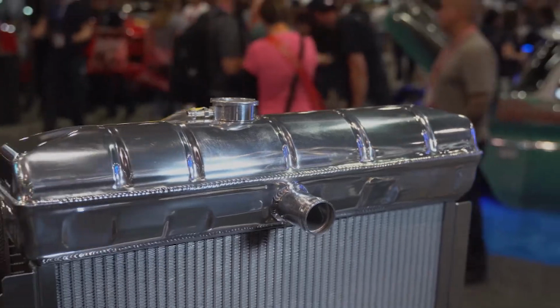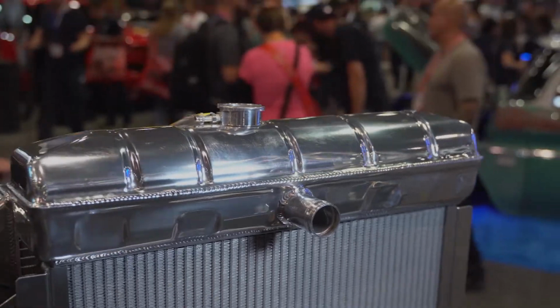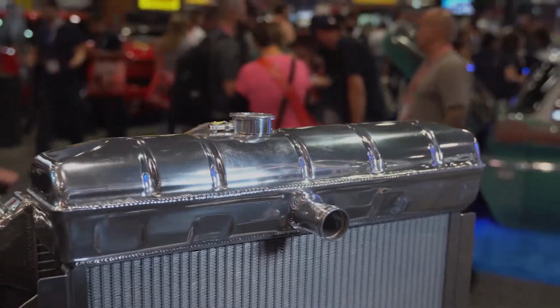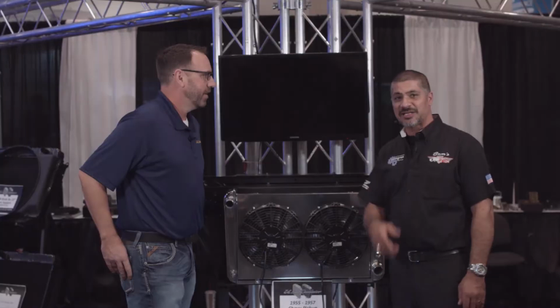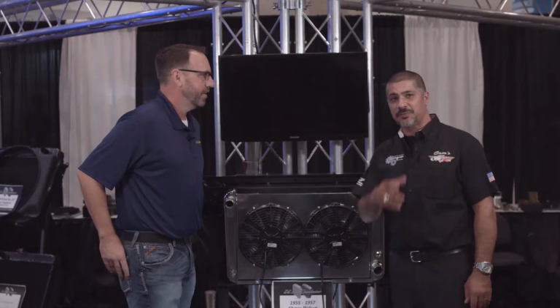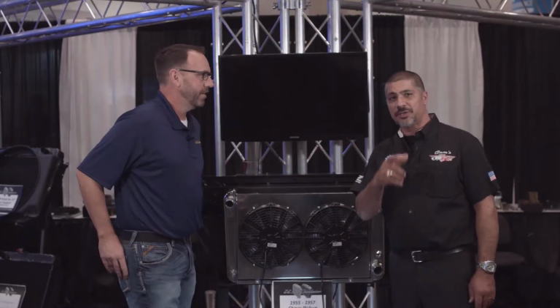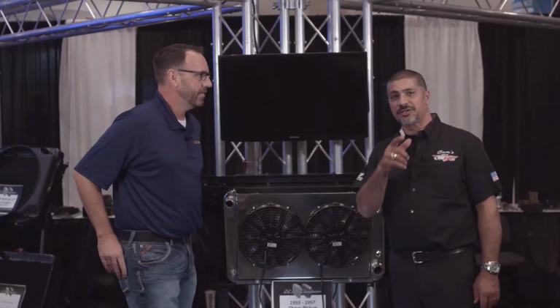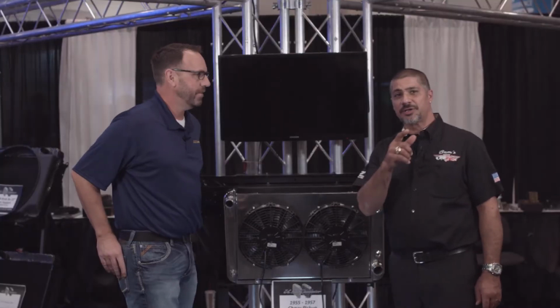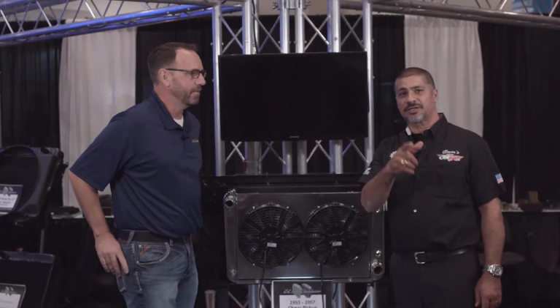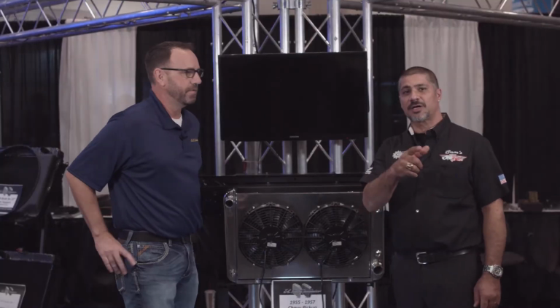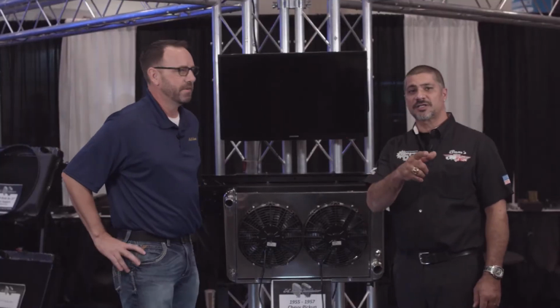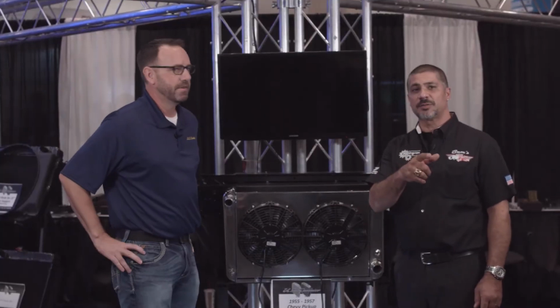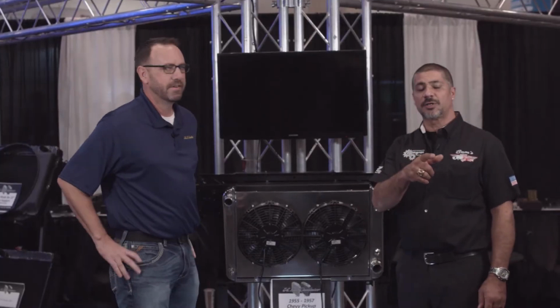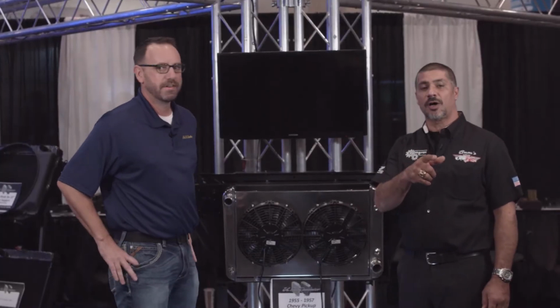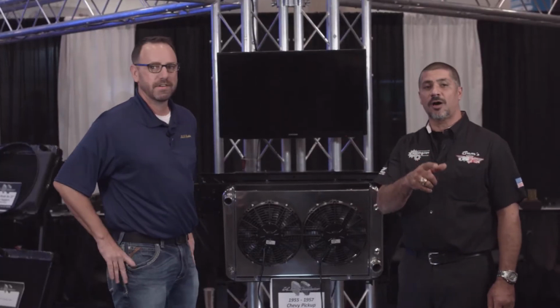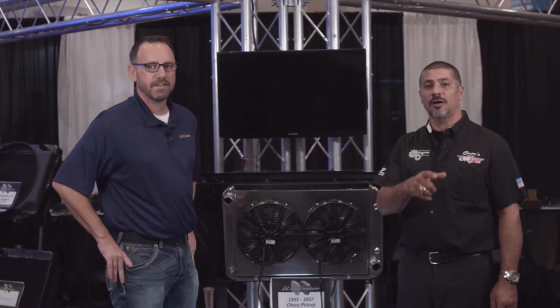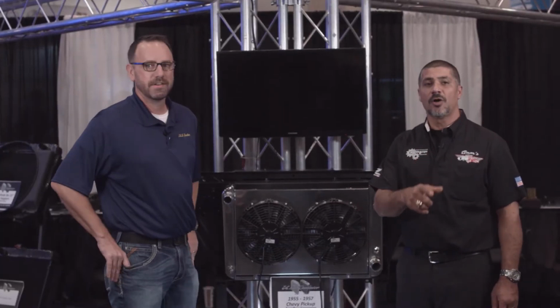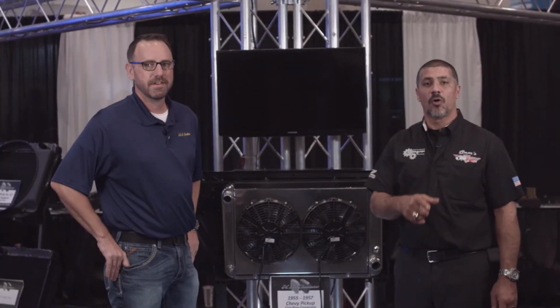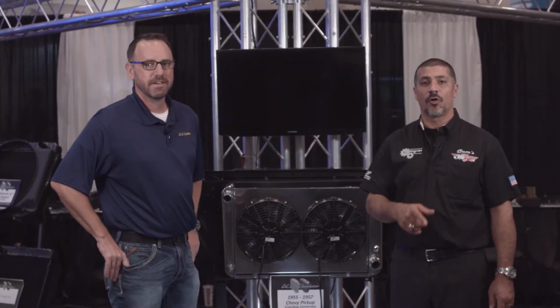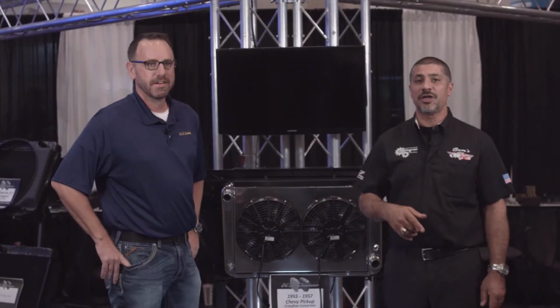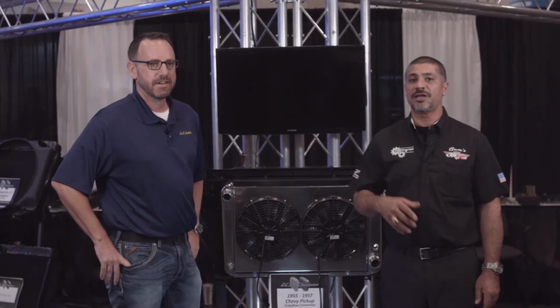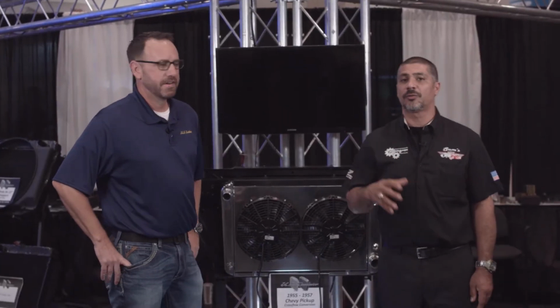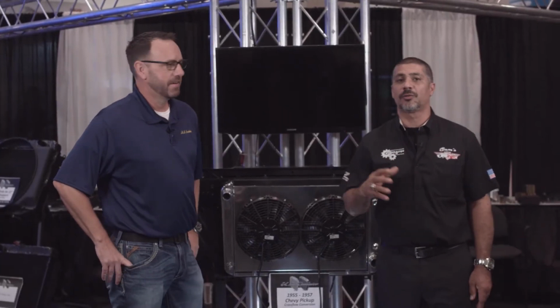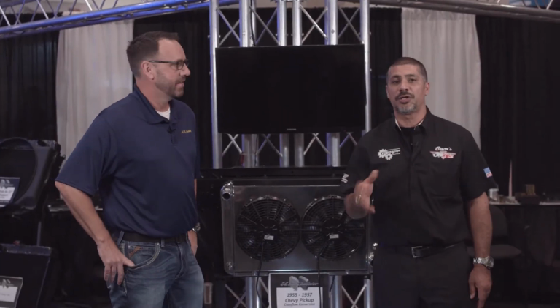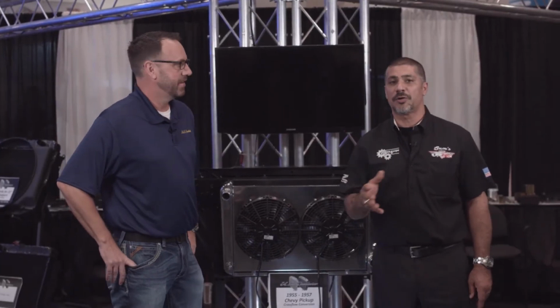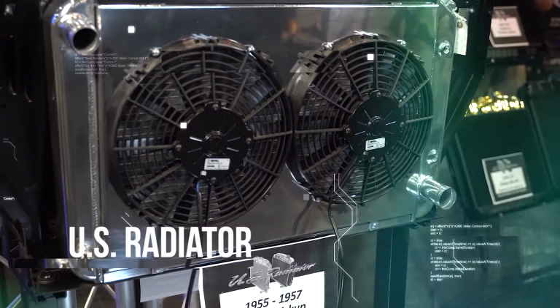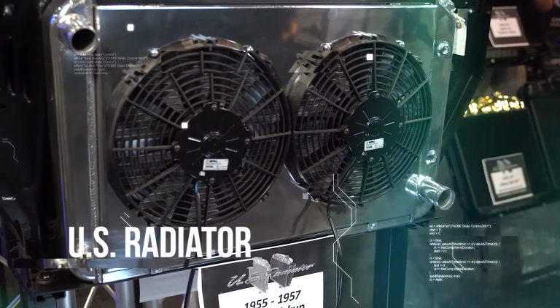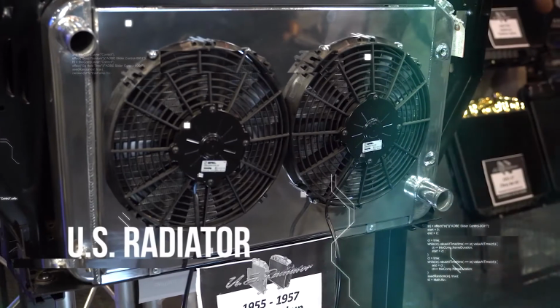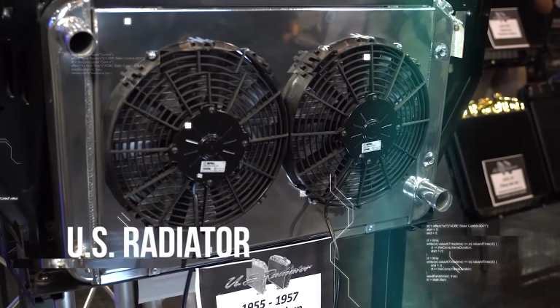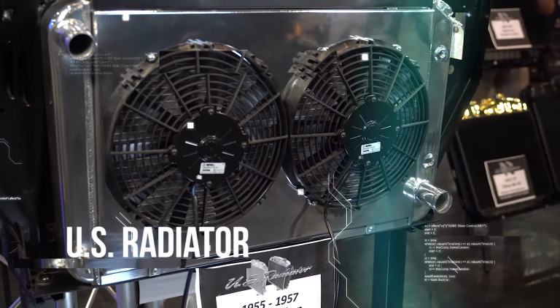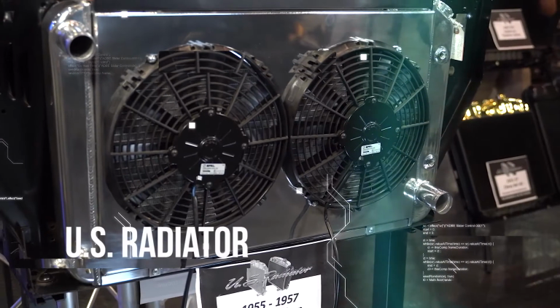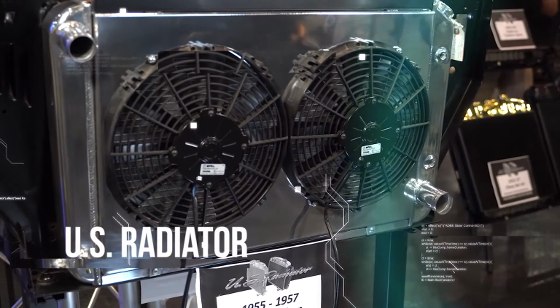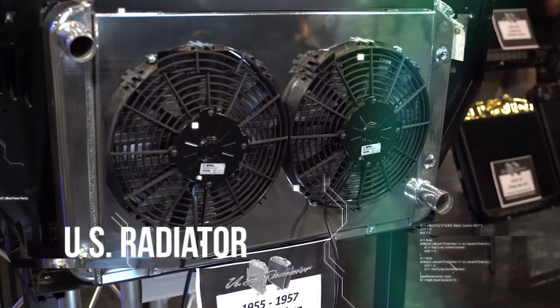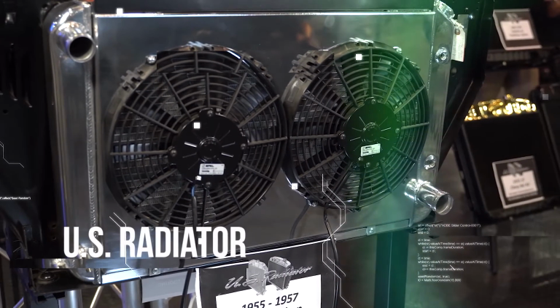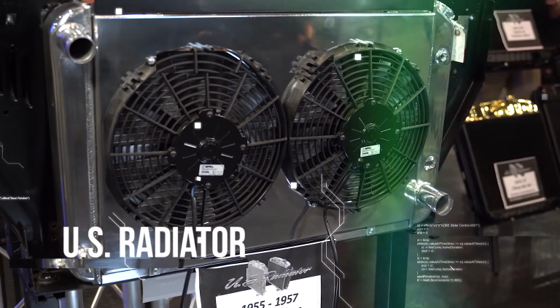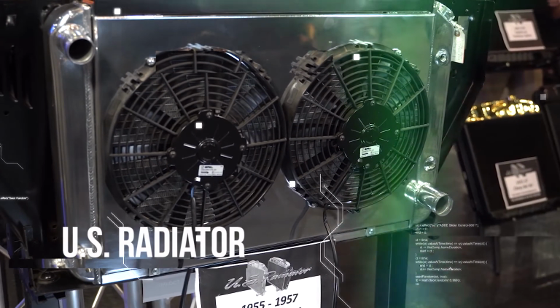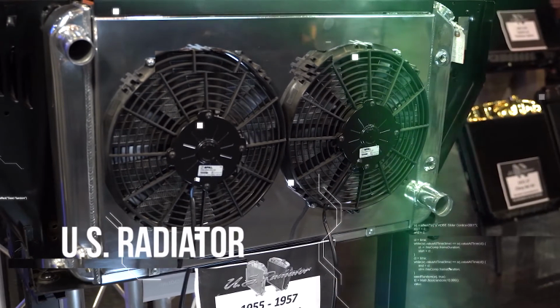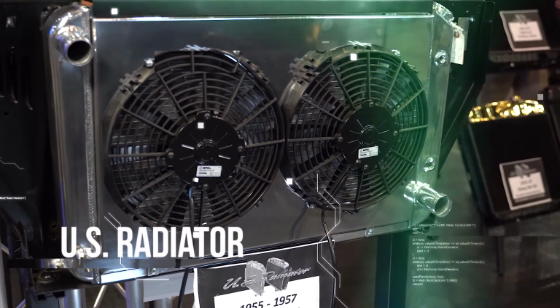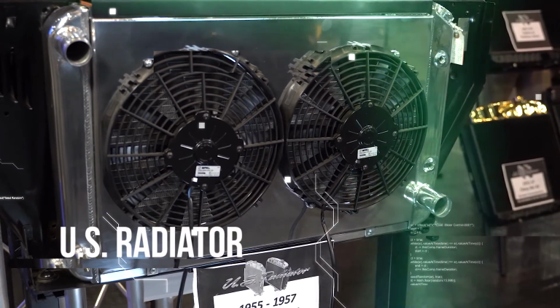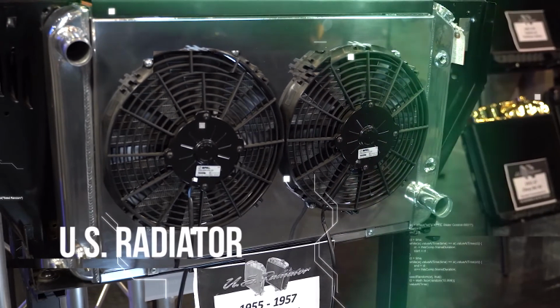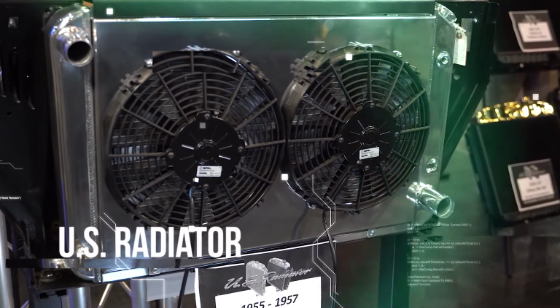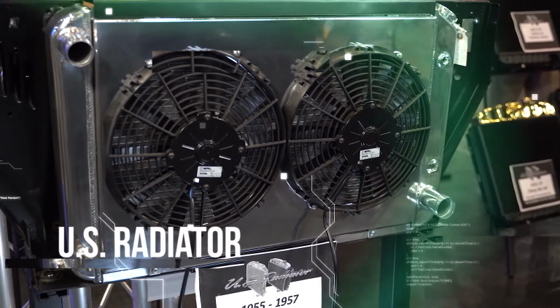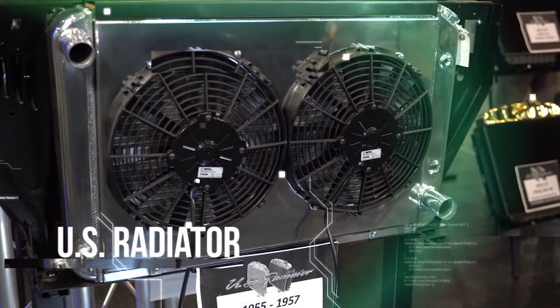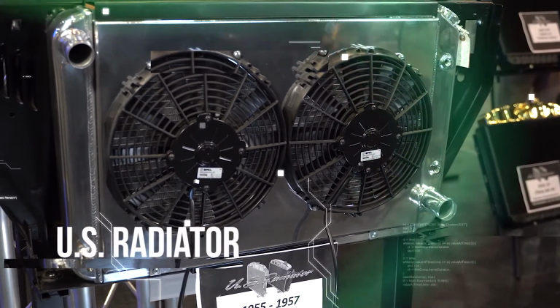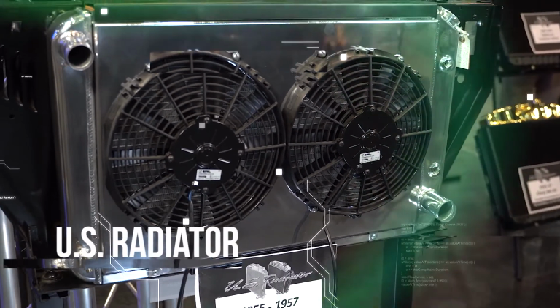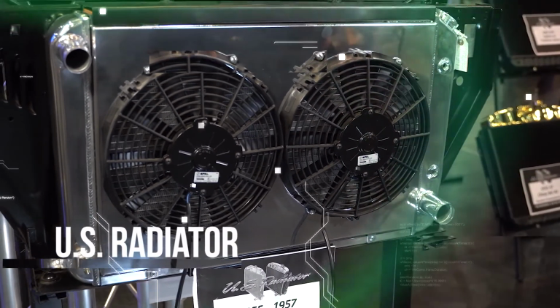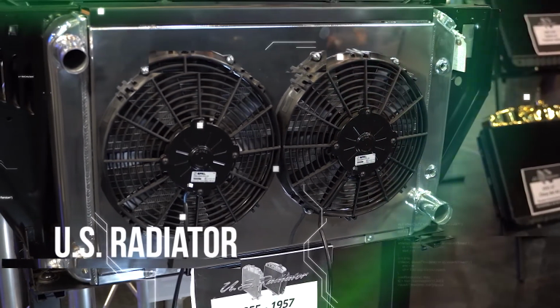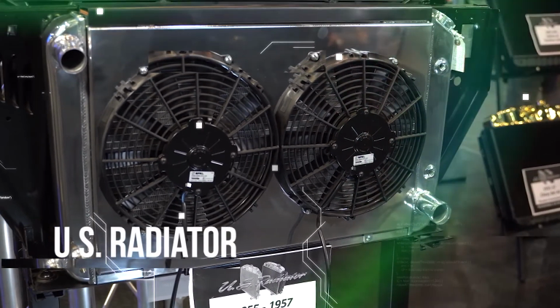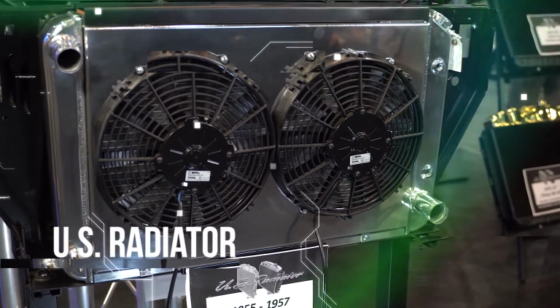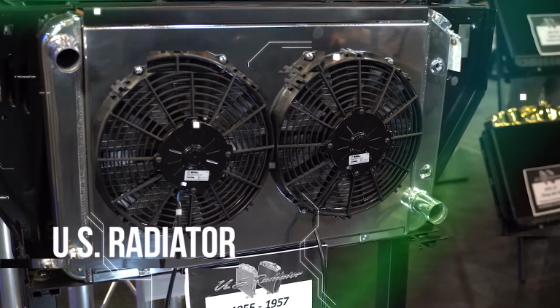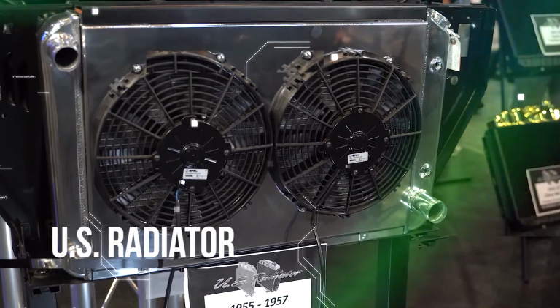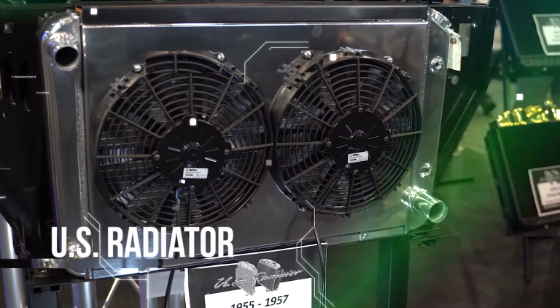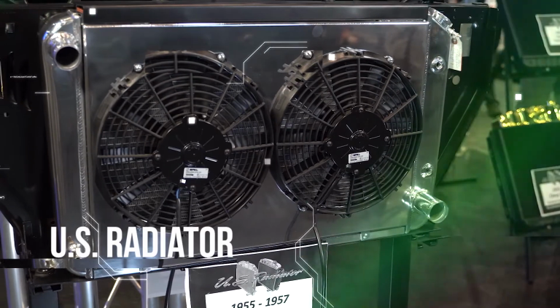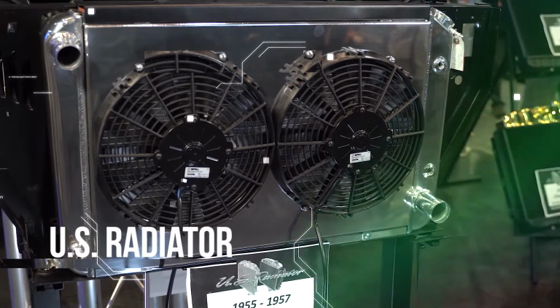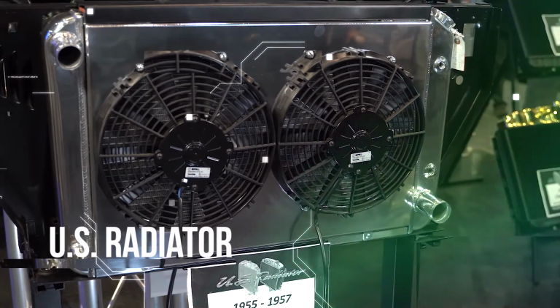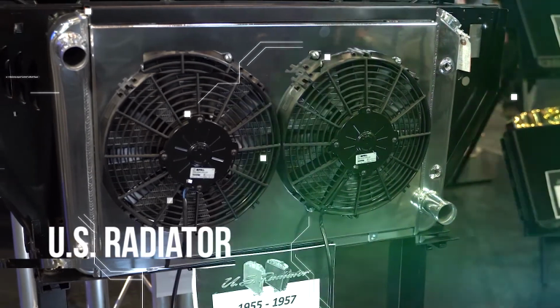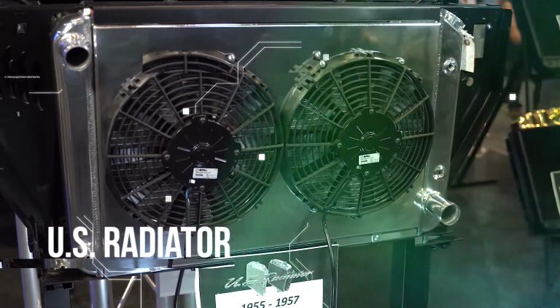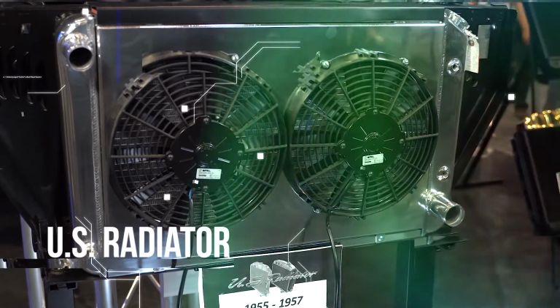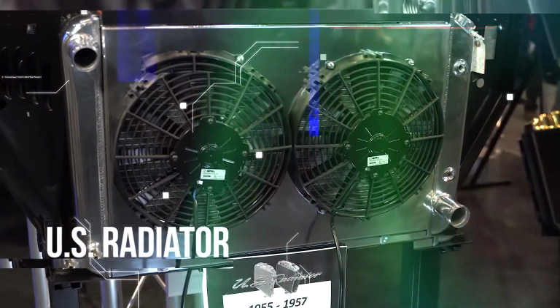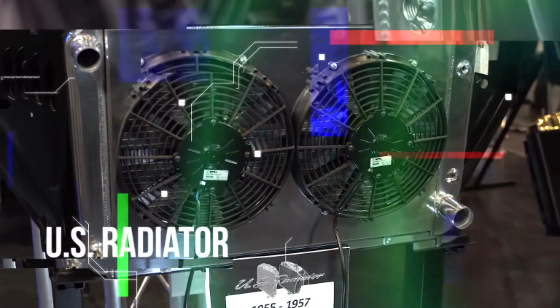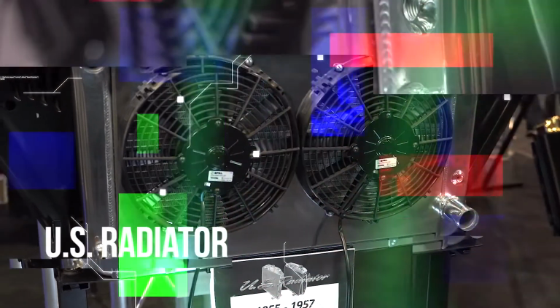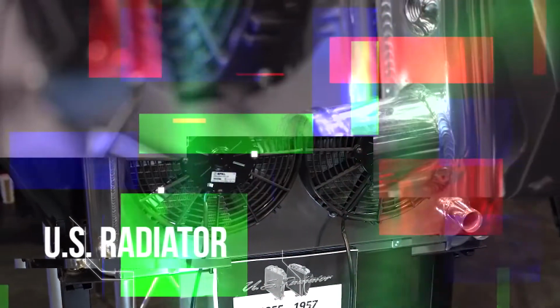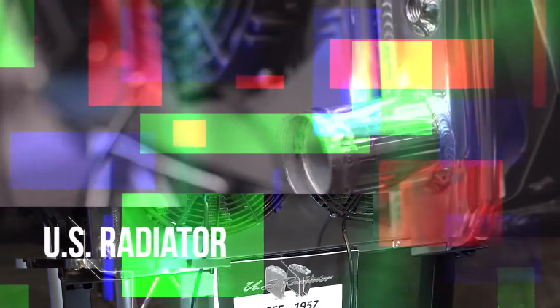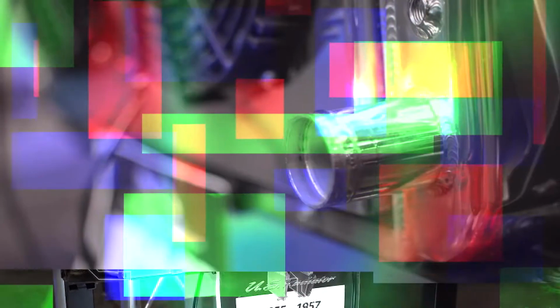So if you guys are building your custom car or you need a U.S. Radiator for your regular application, you want to check out U.S. Radiator.